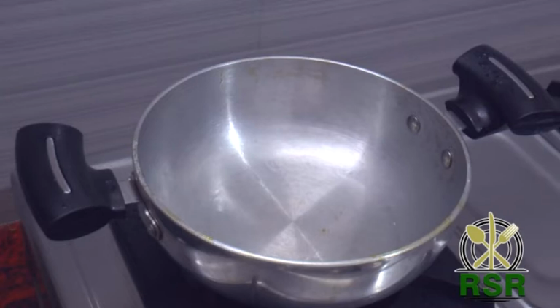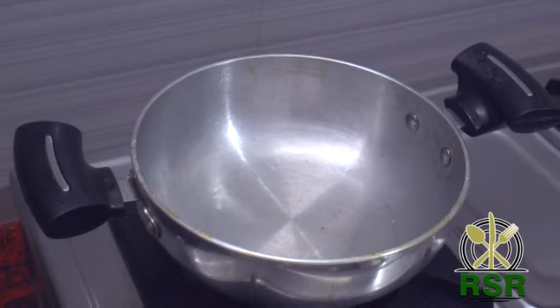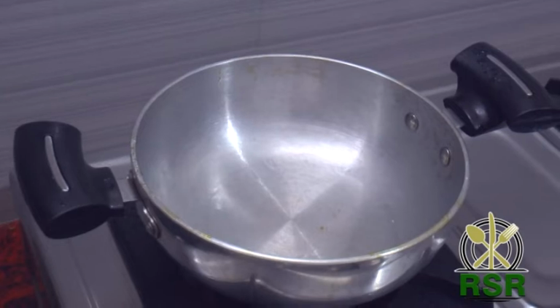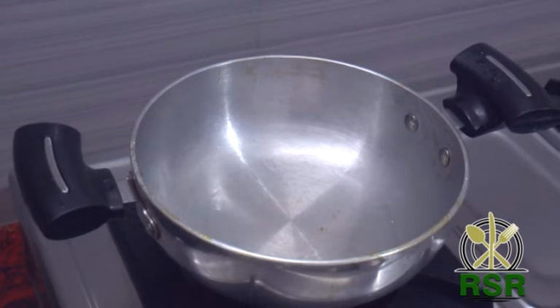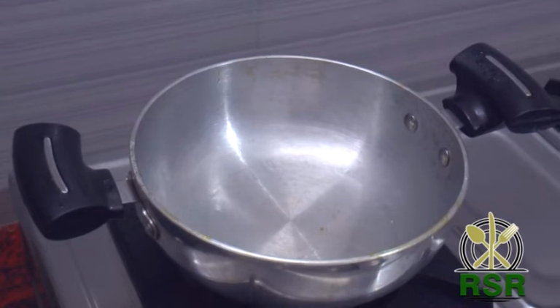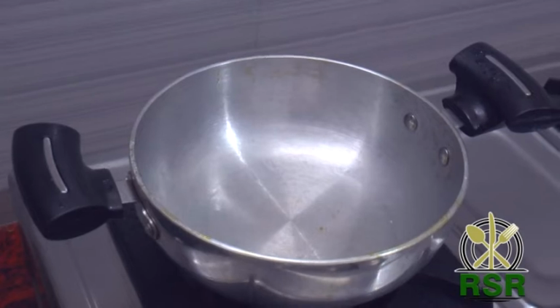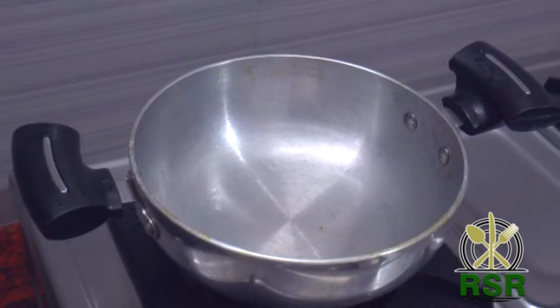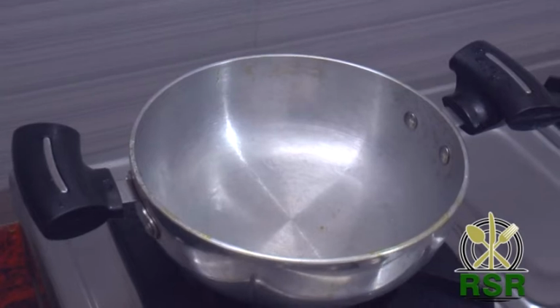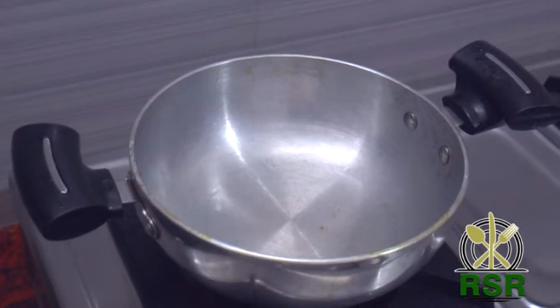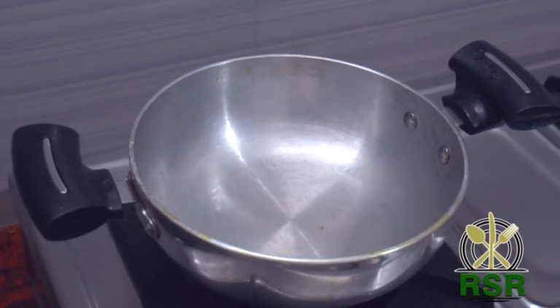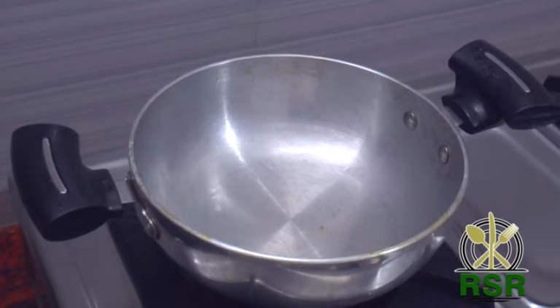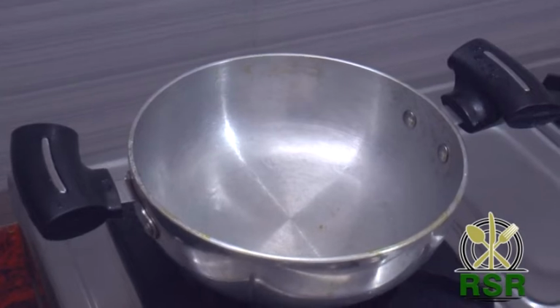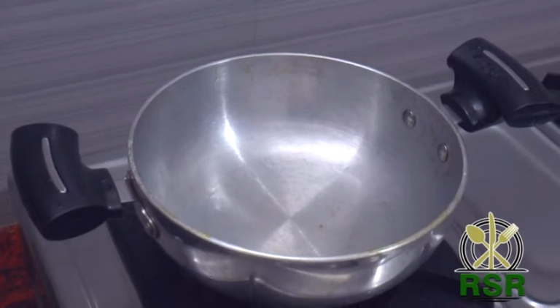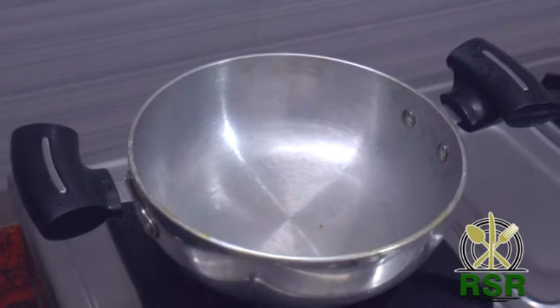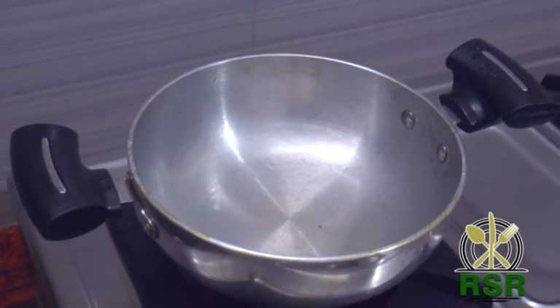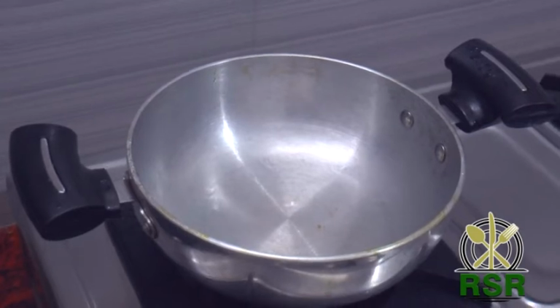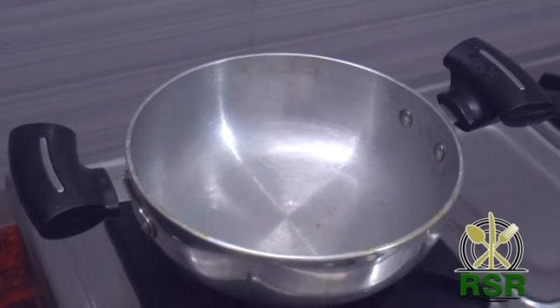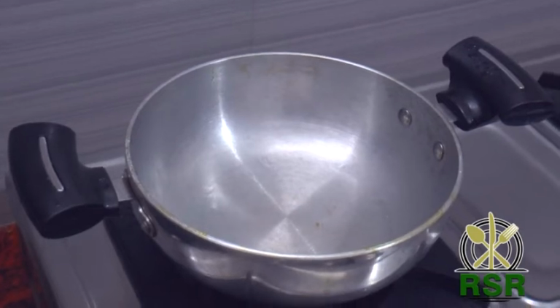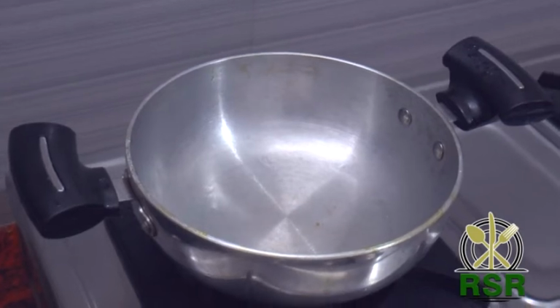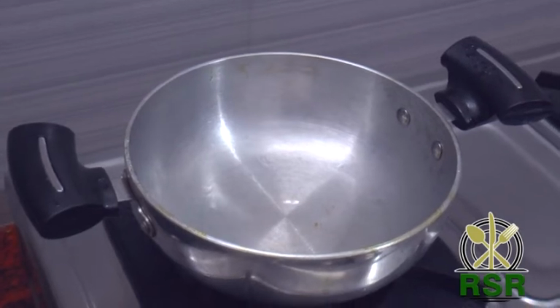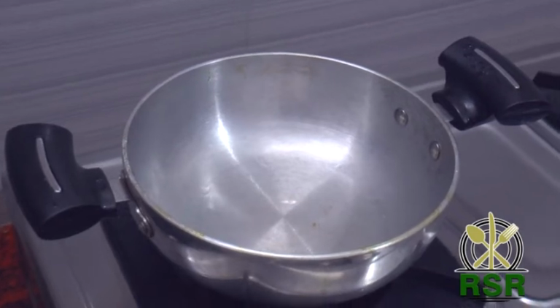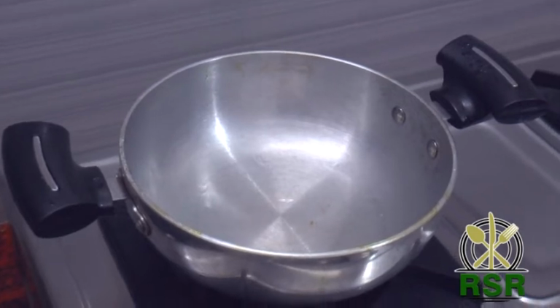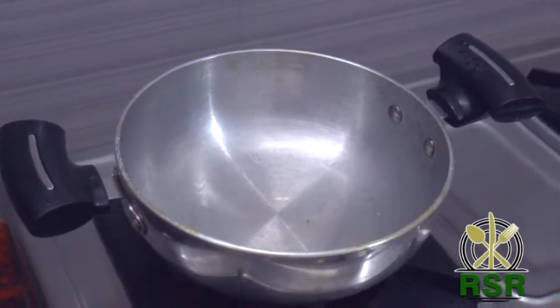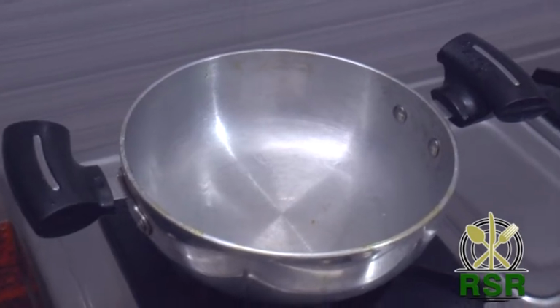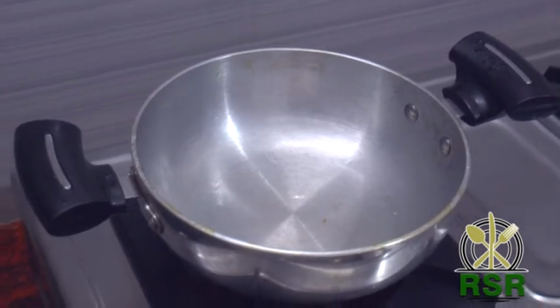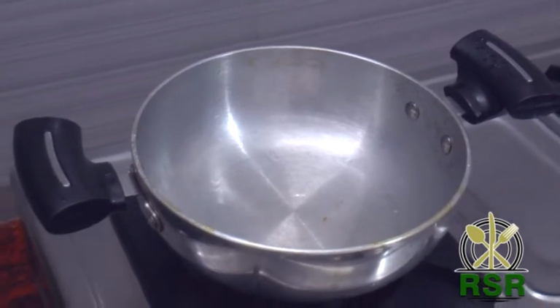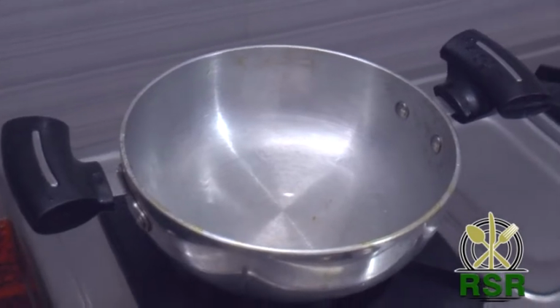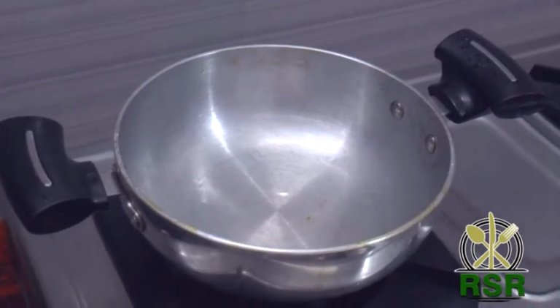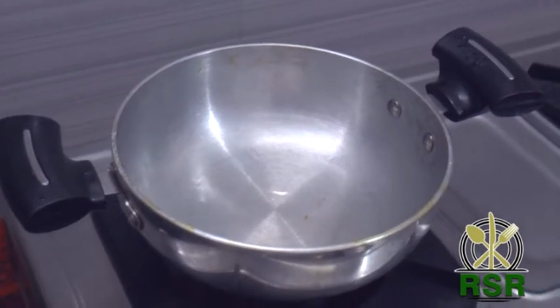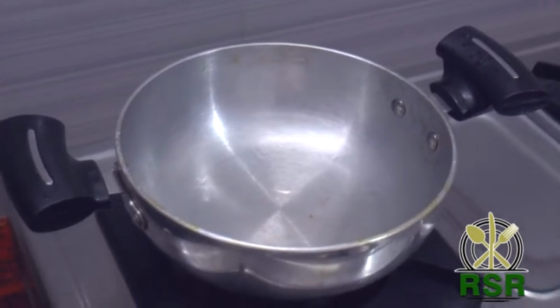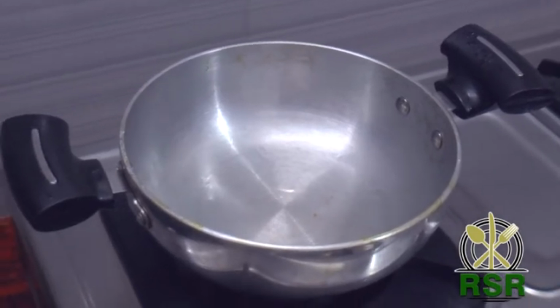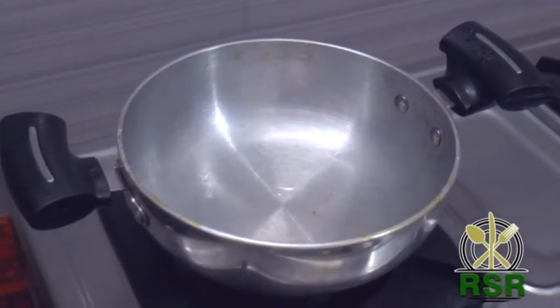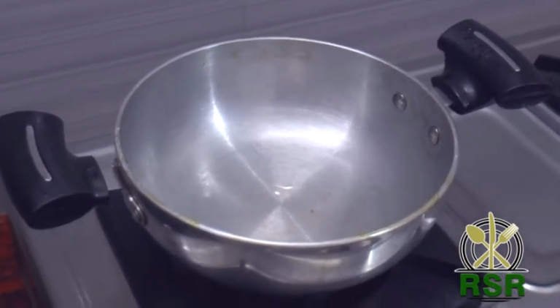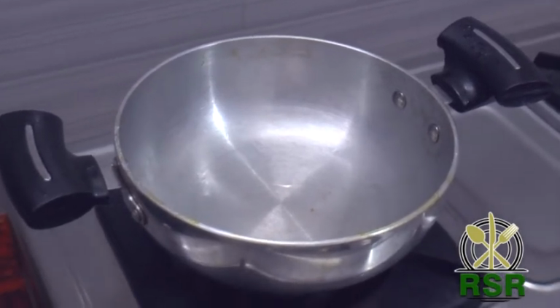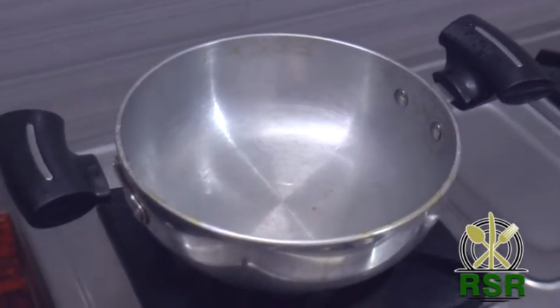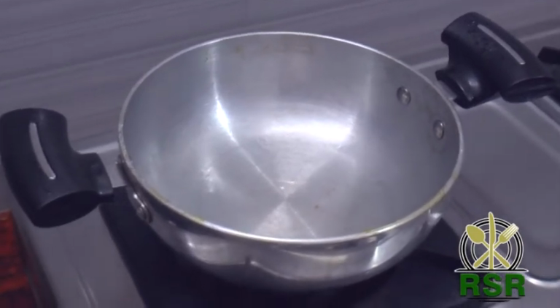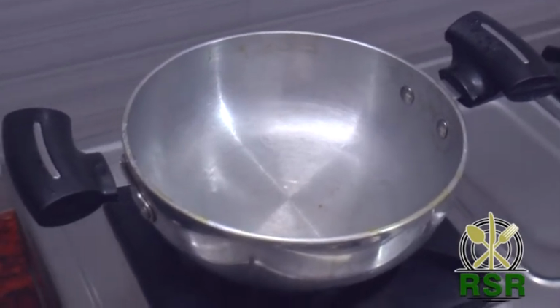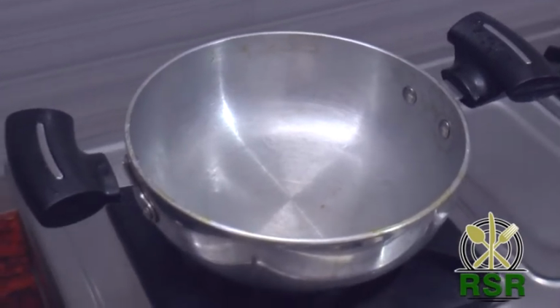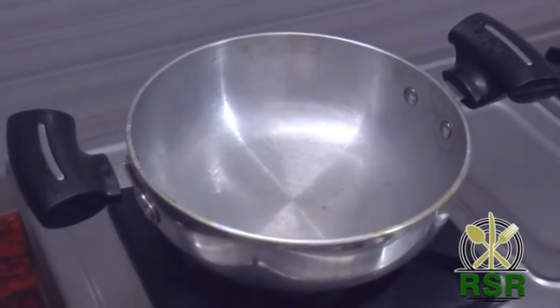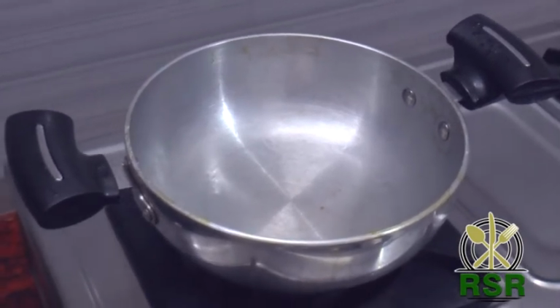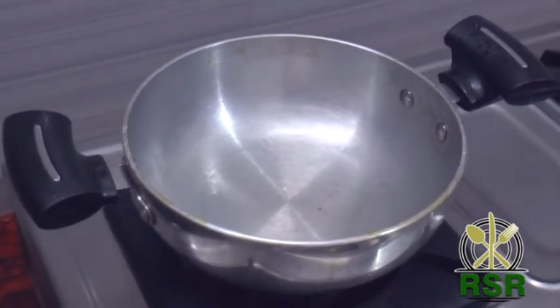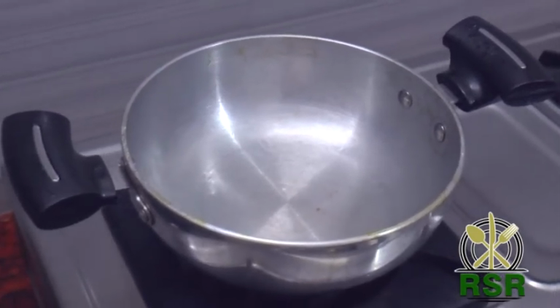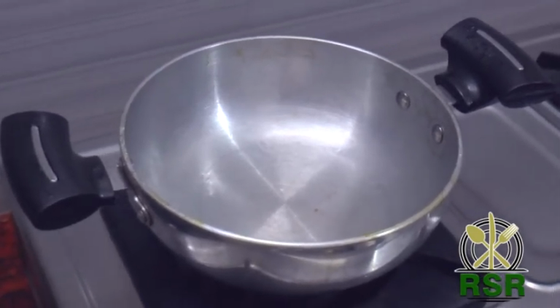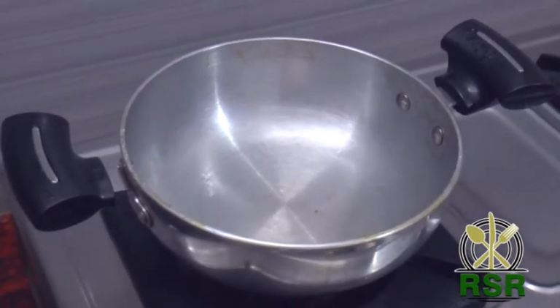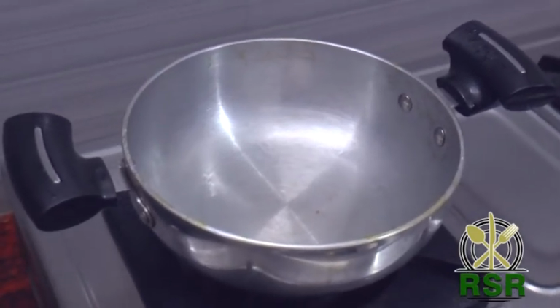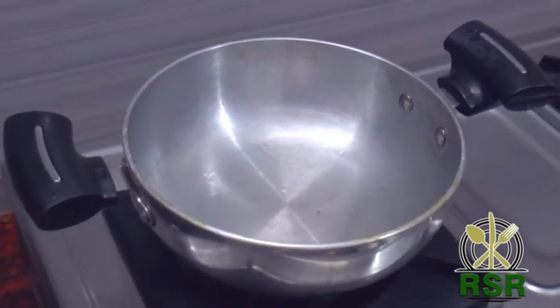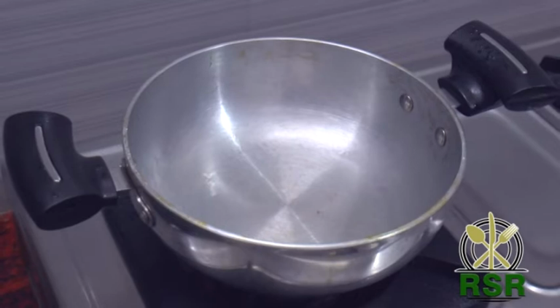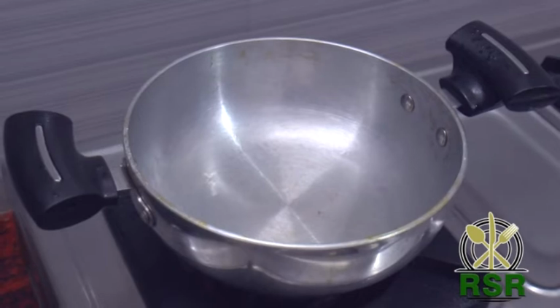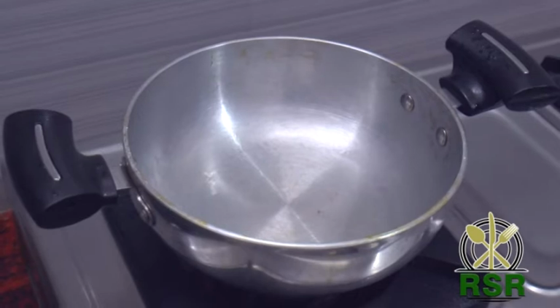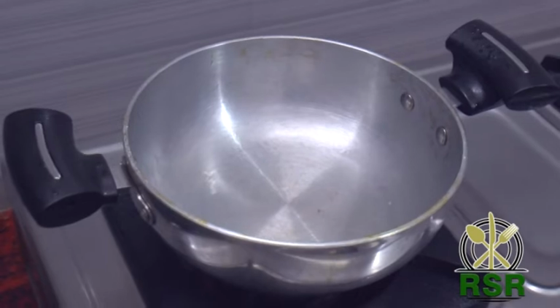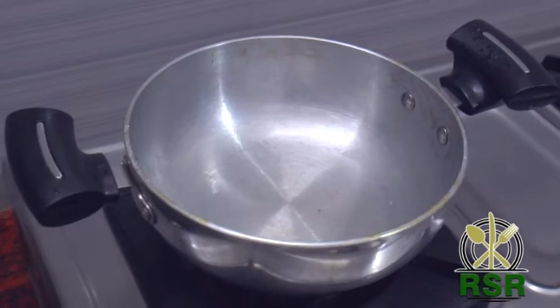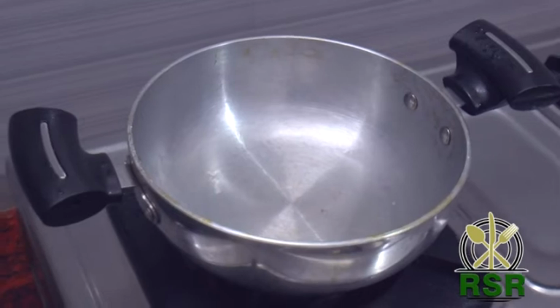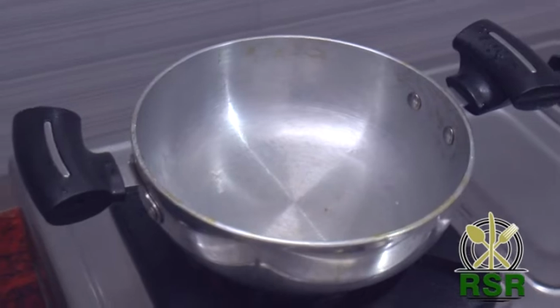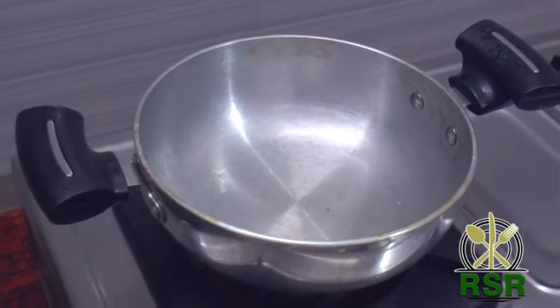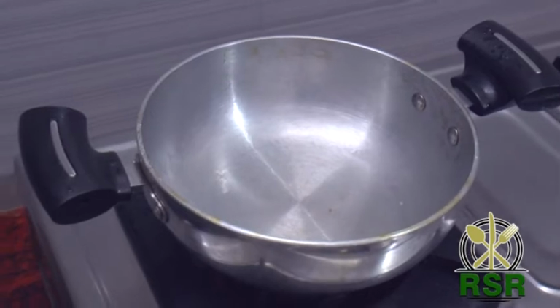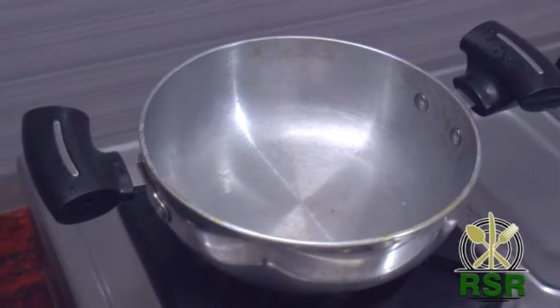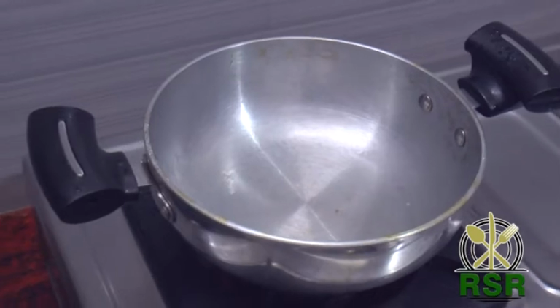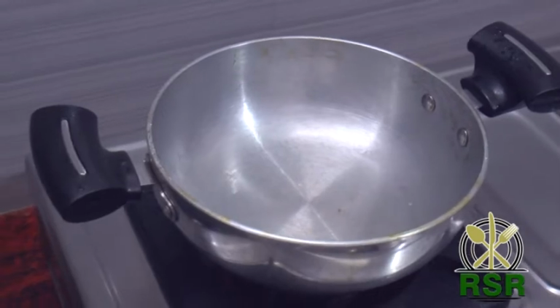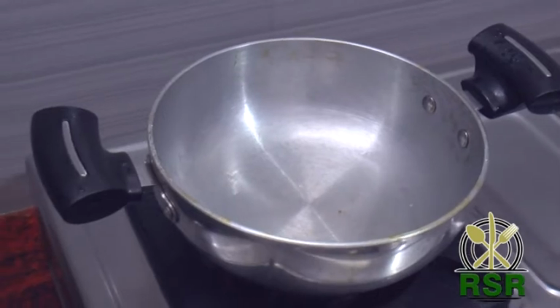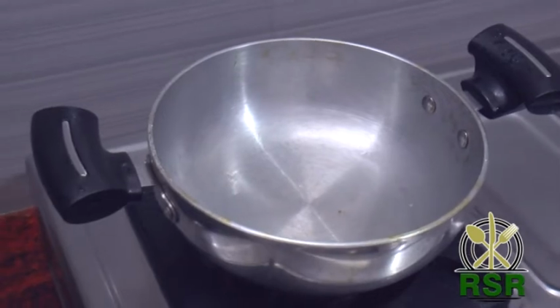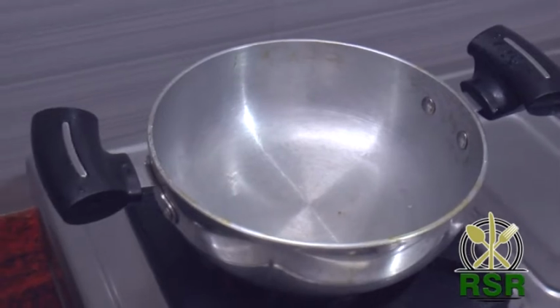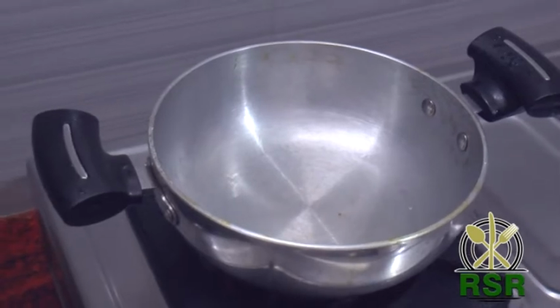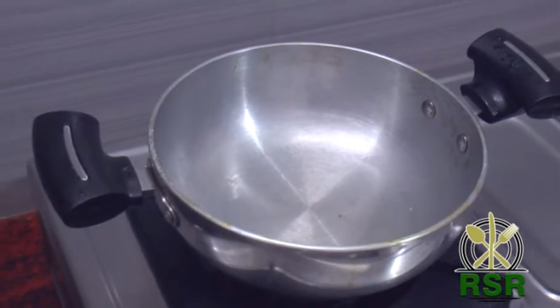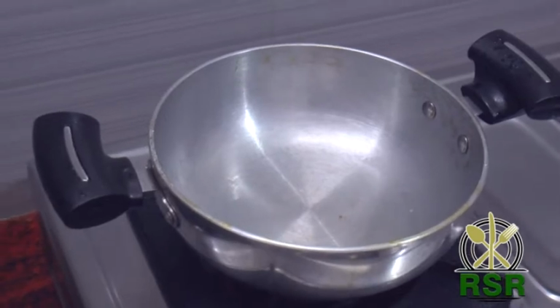Hi friends, welcome to Ramya Shree Recipes. What is the recipe for today? Mushroom Gravy. Let's see how it's done.